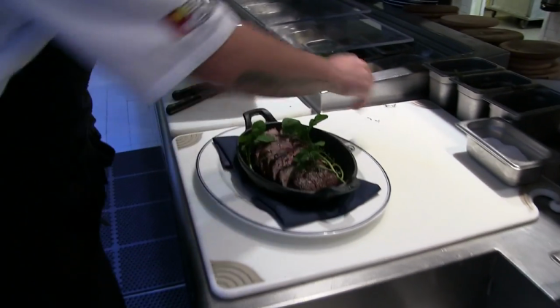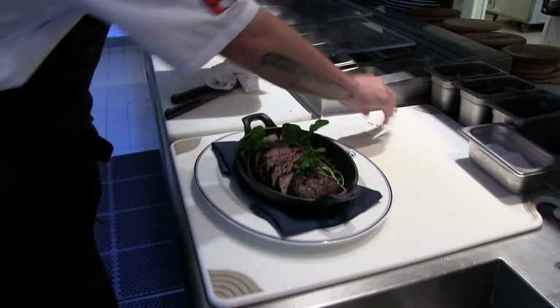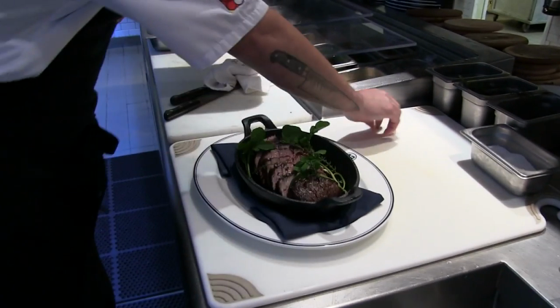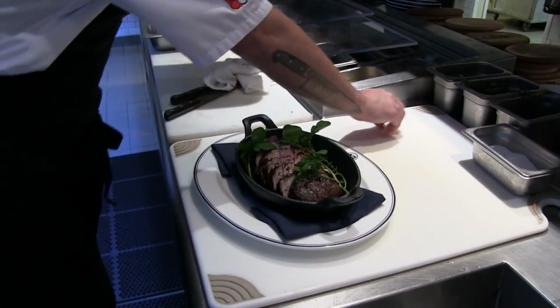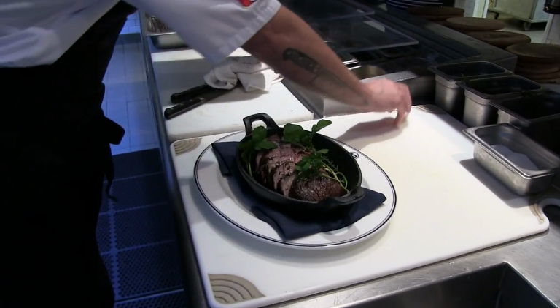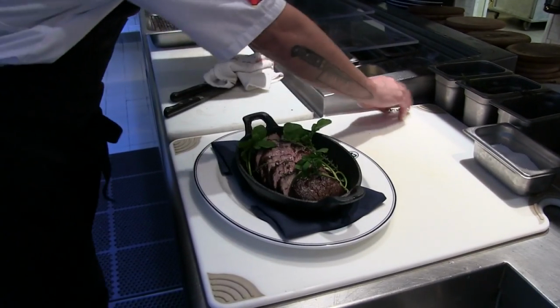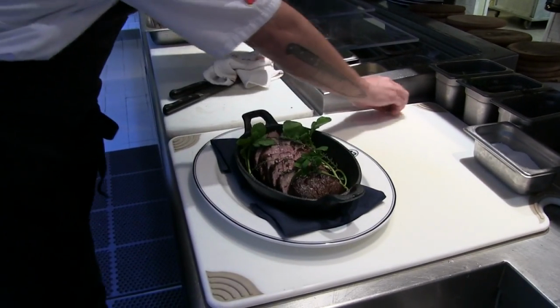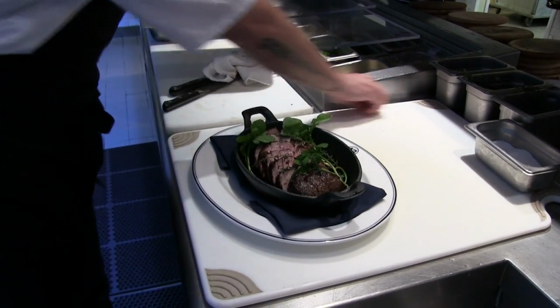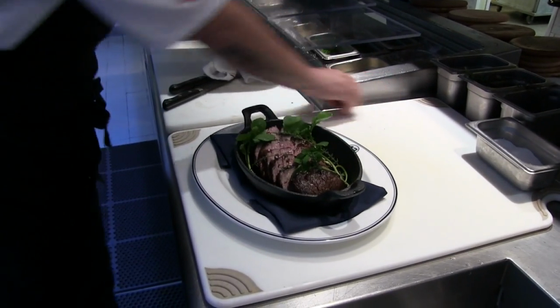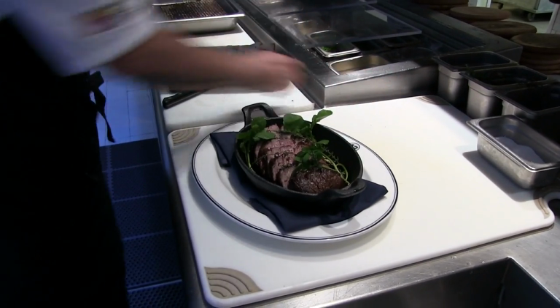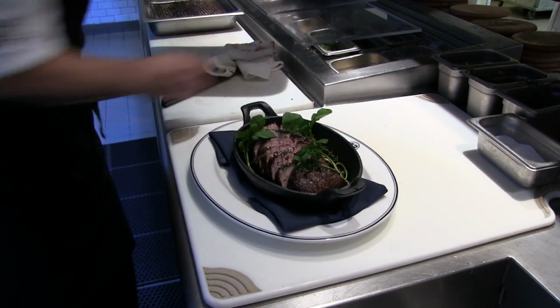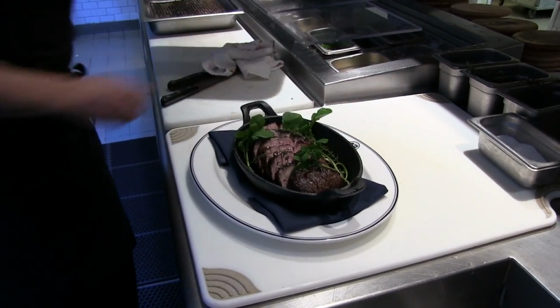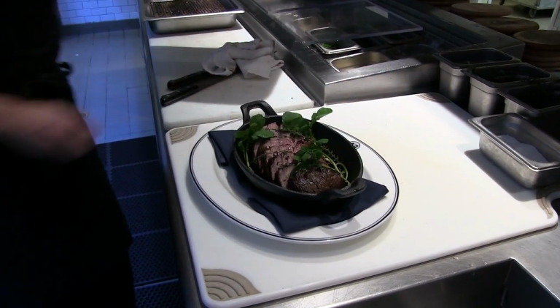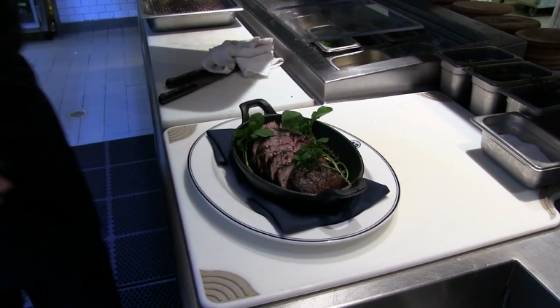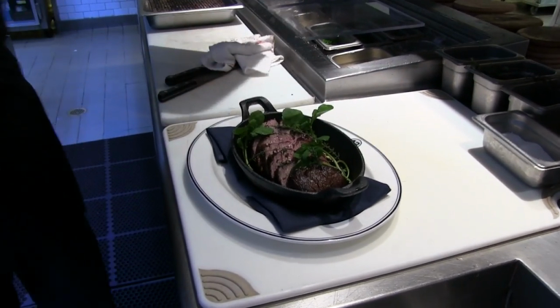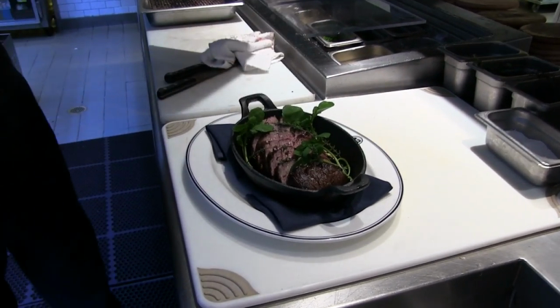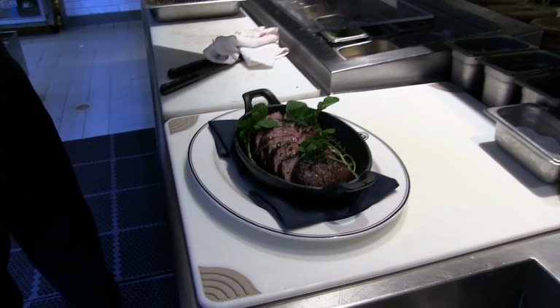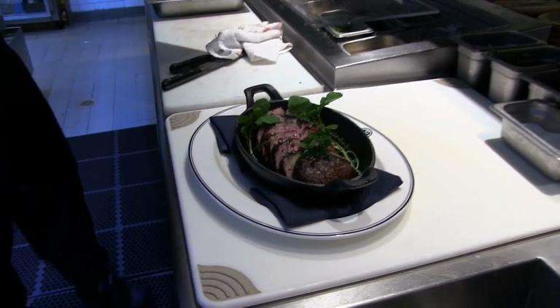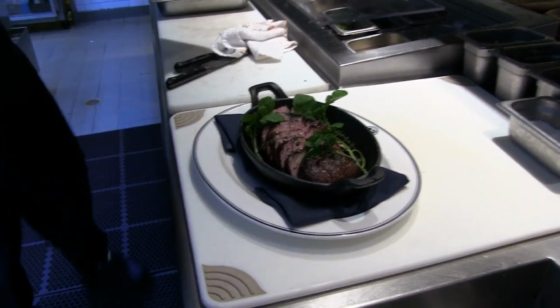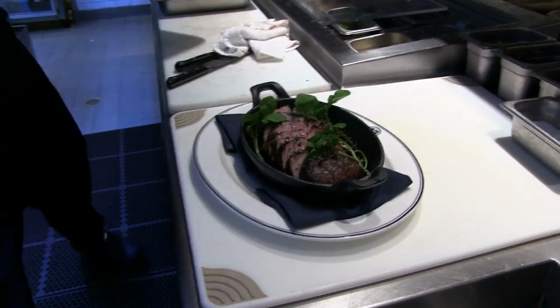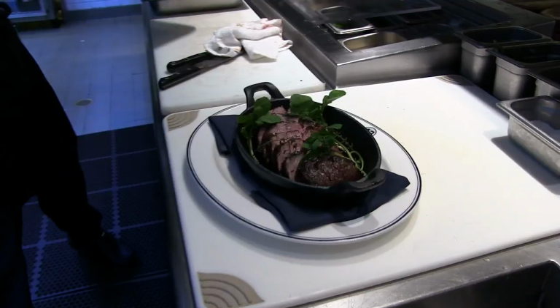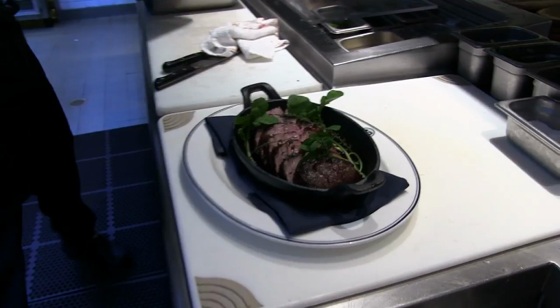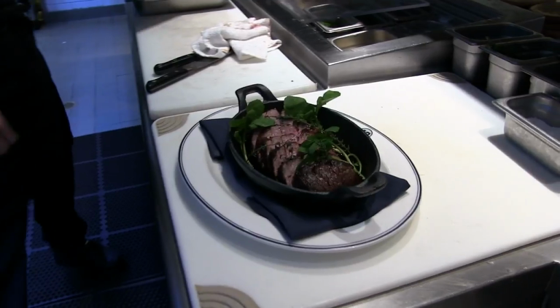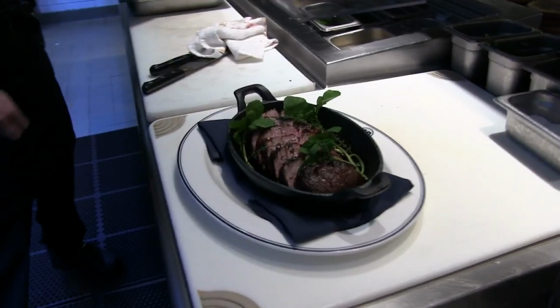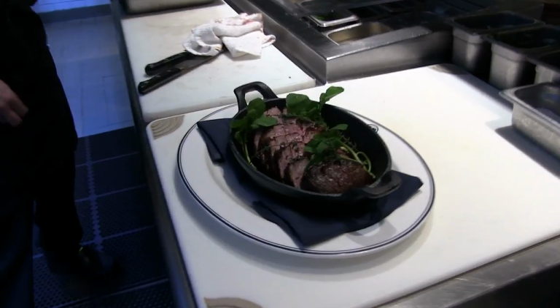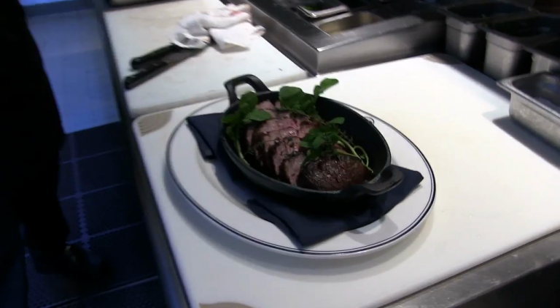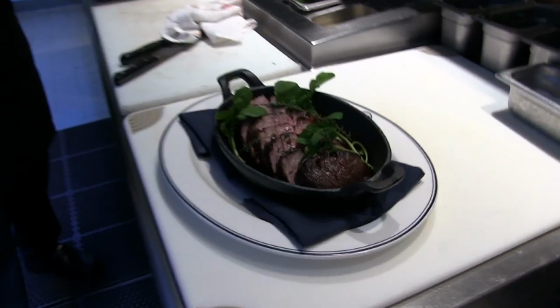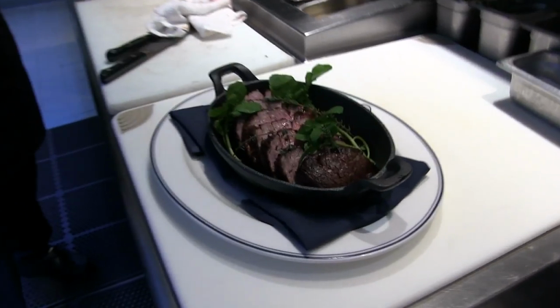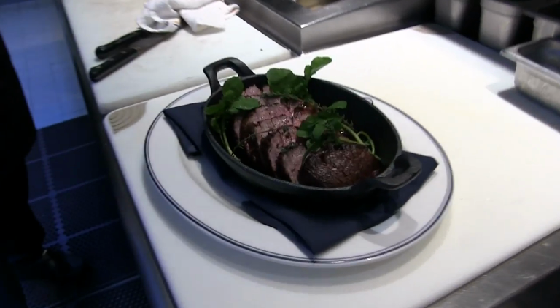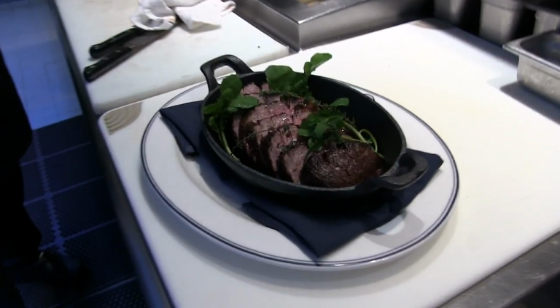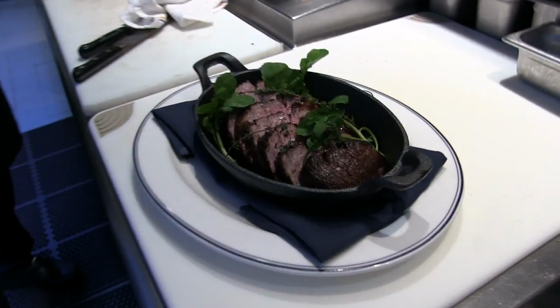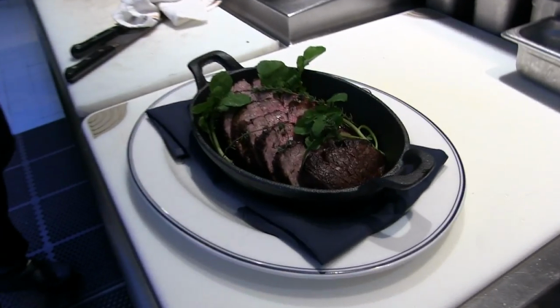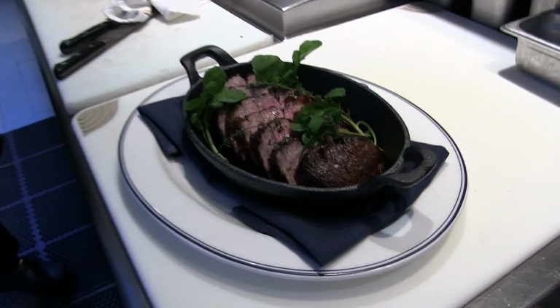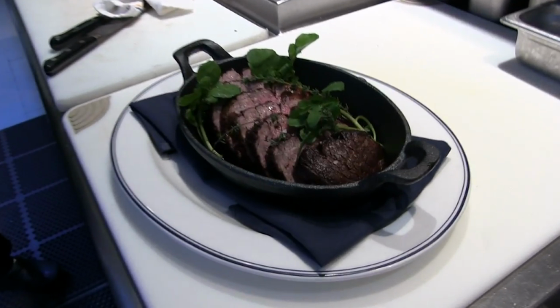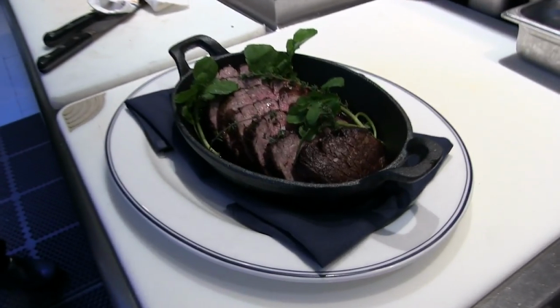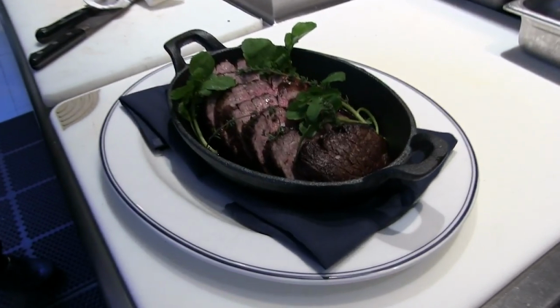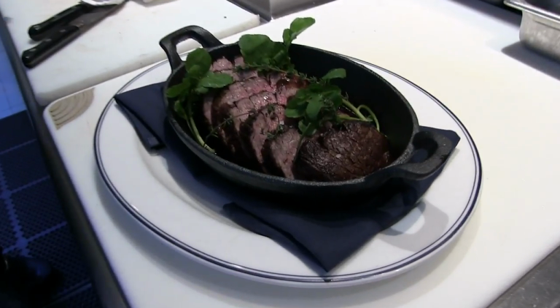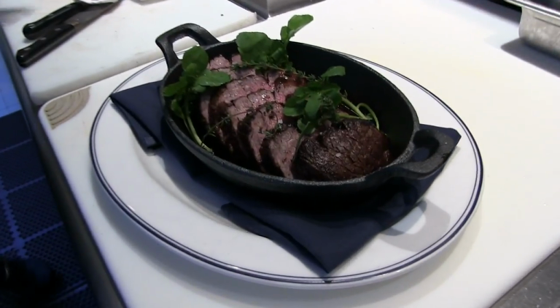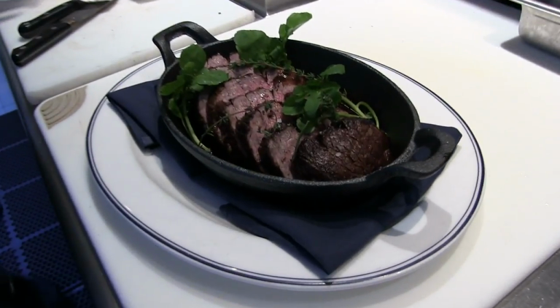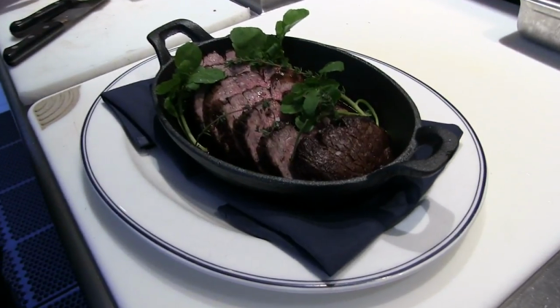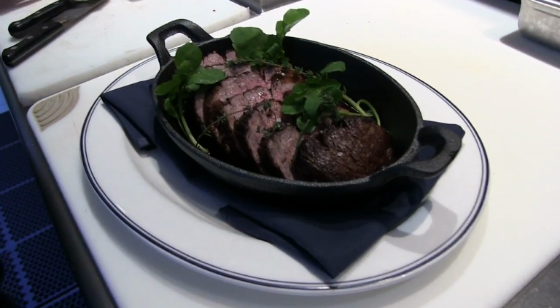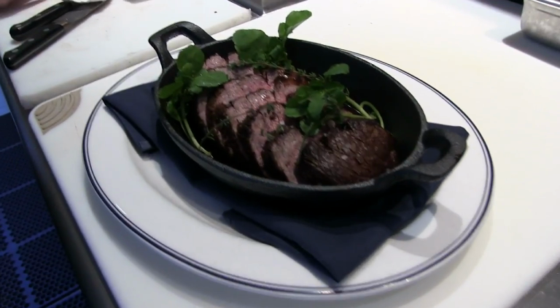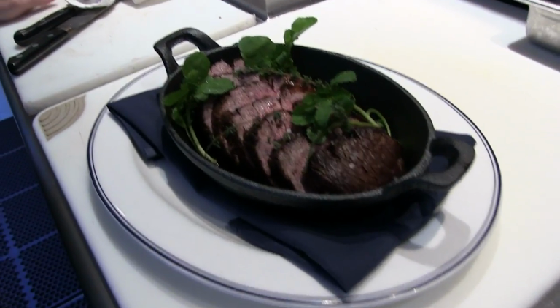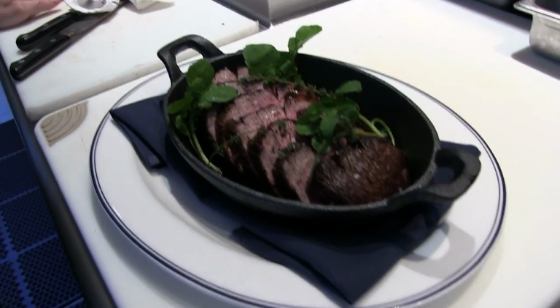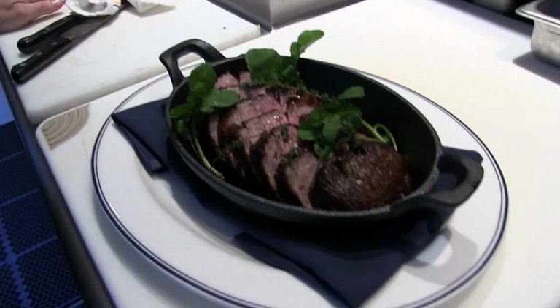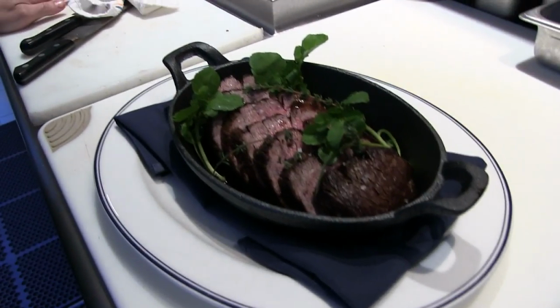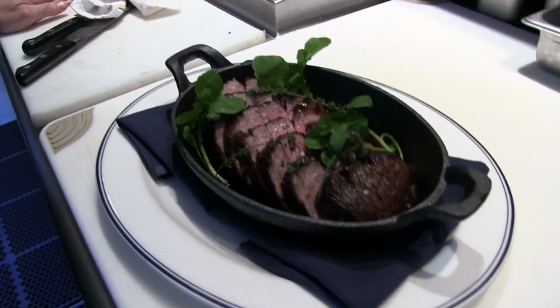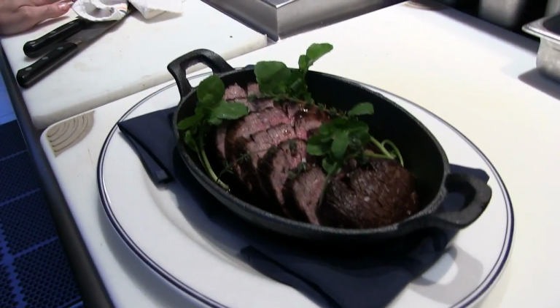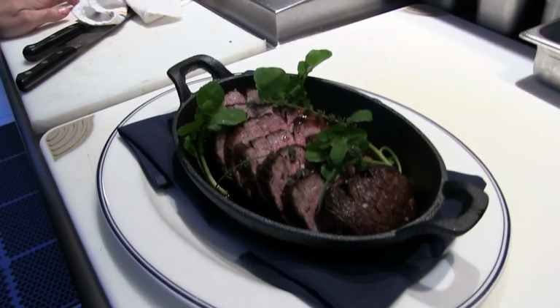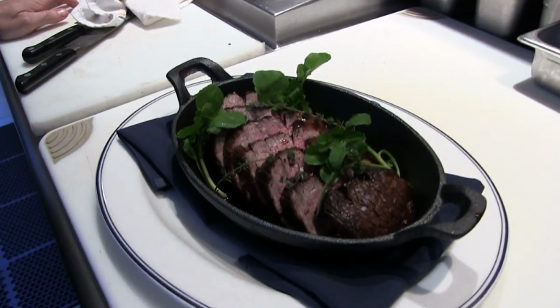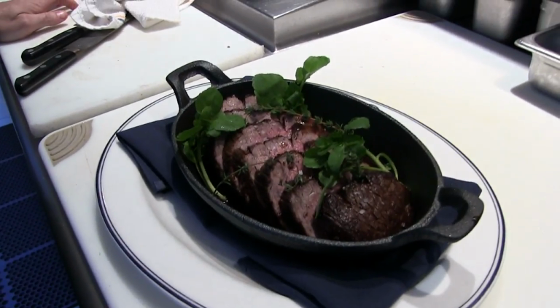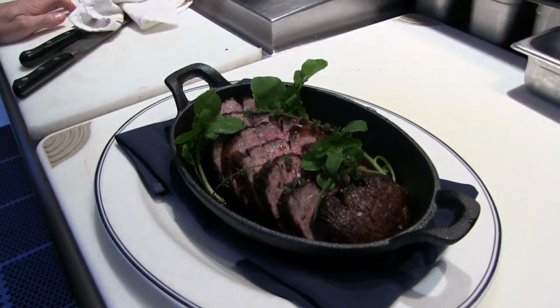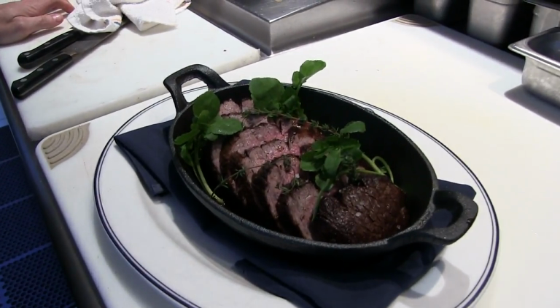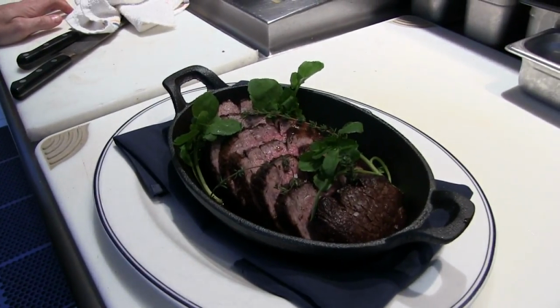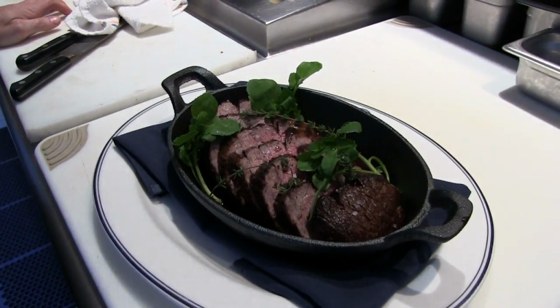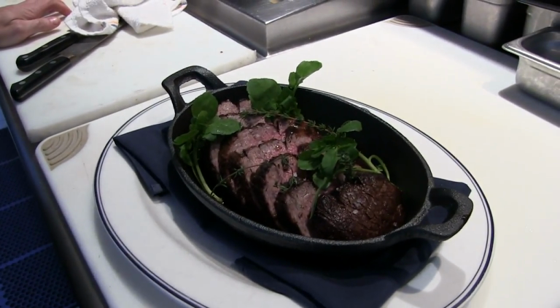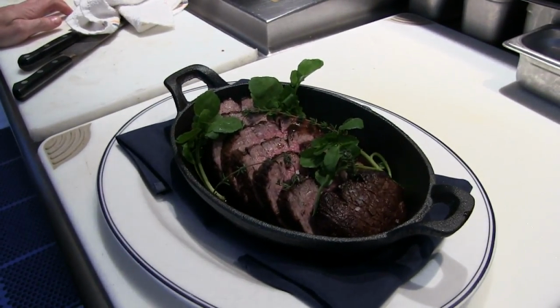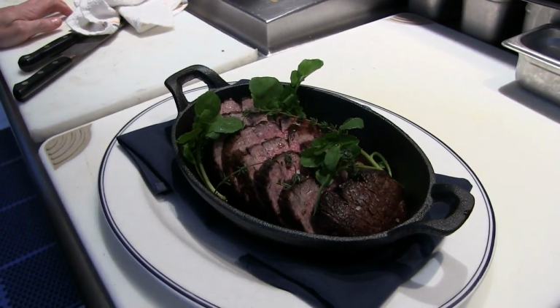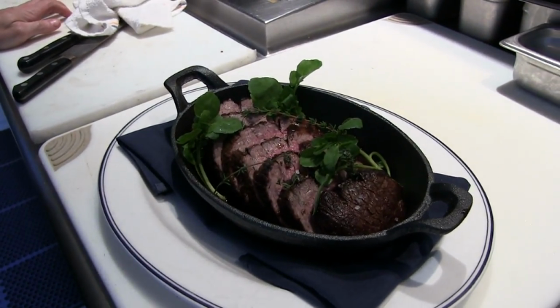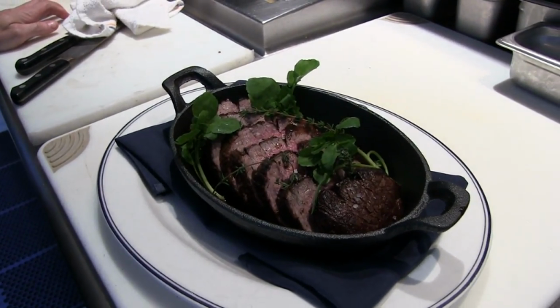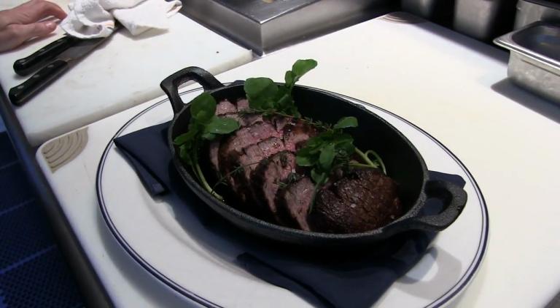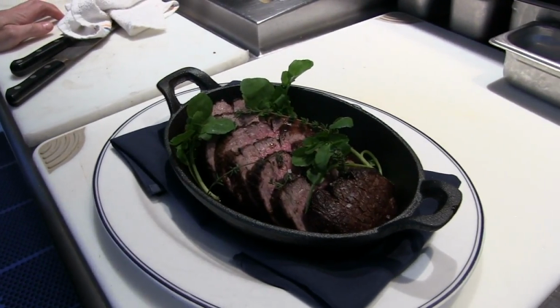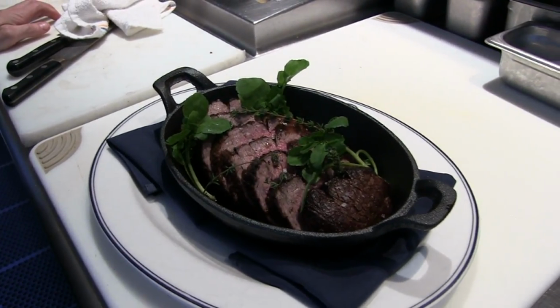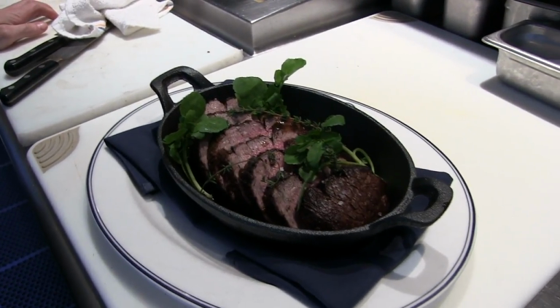And that's it — Chateaubriand for two, basted with thyme, garlic, shallots, and butter.